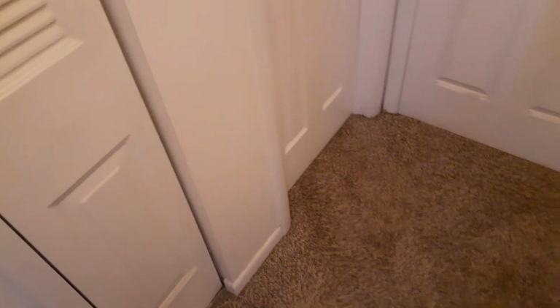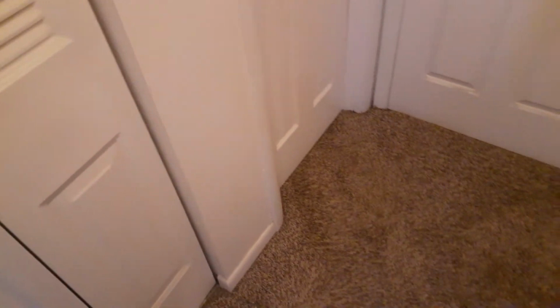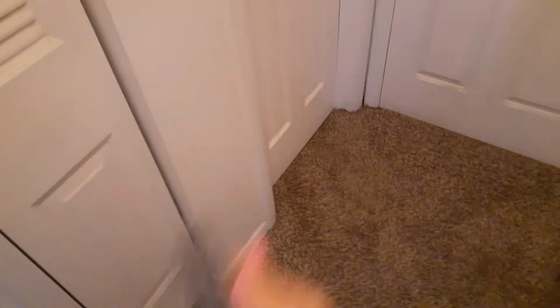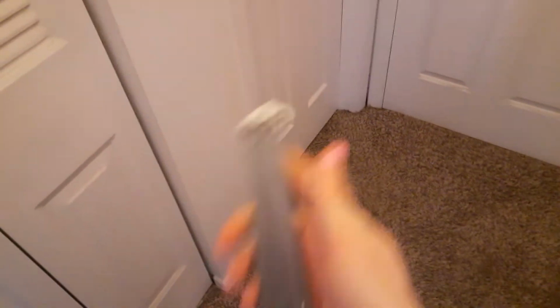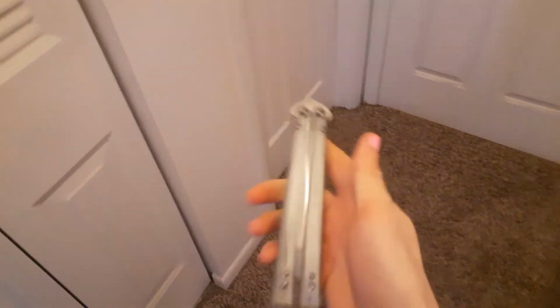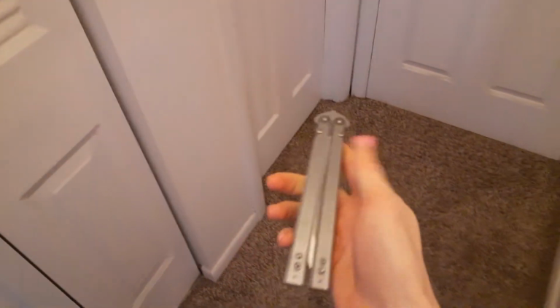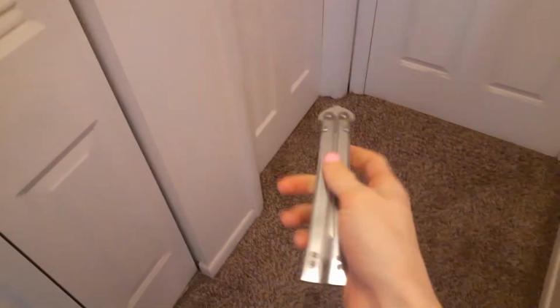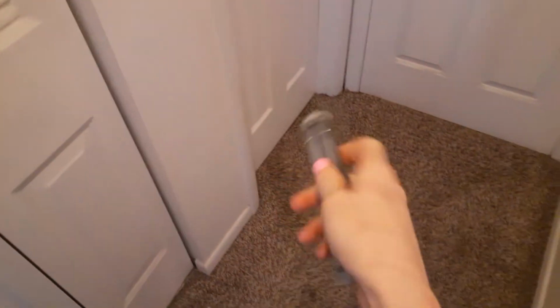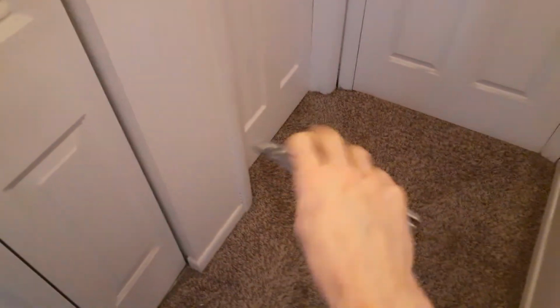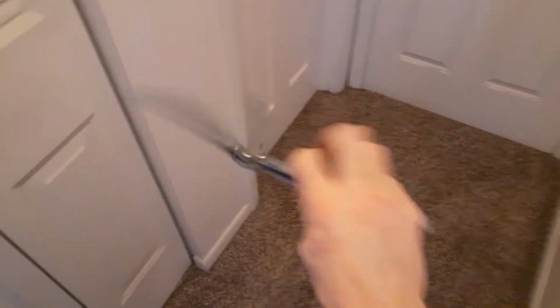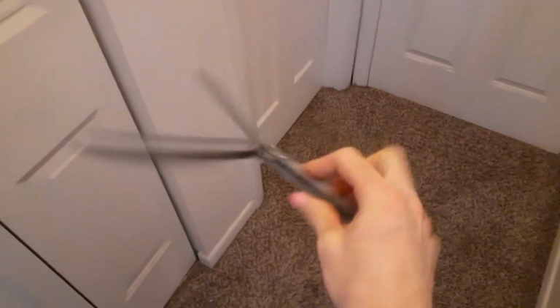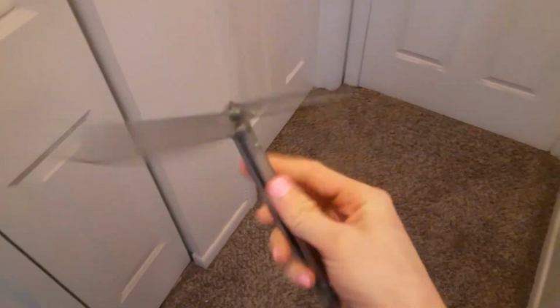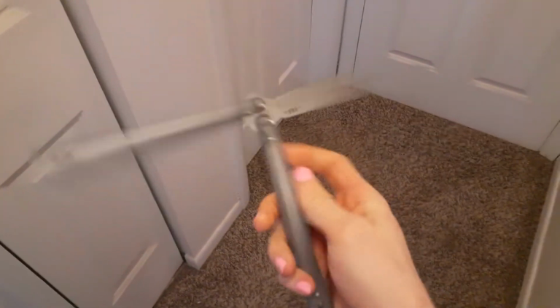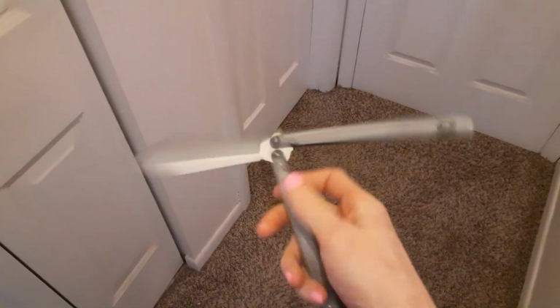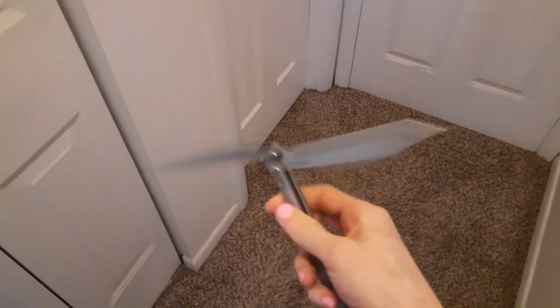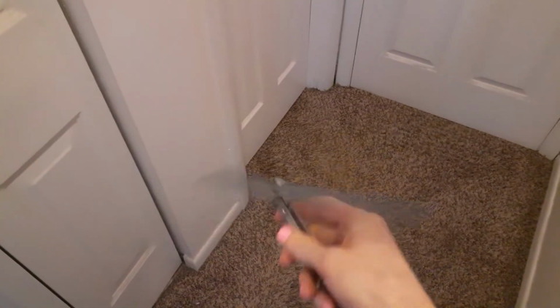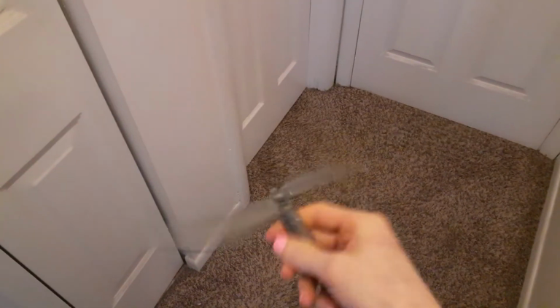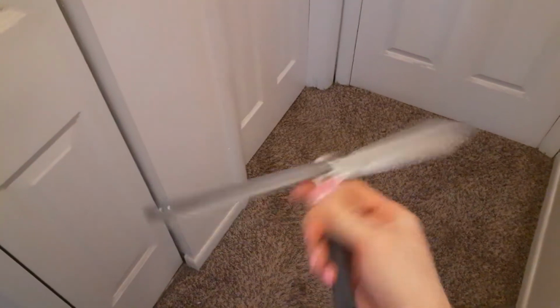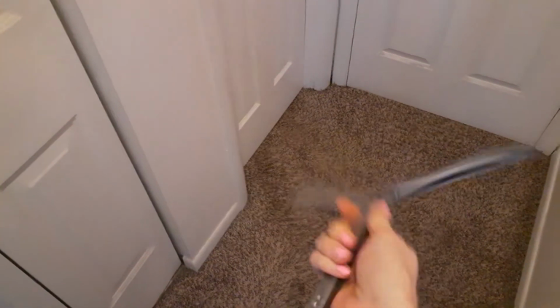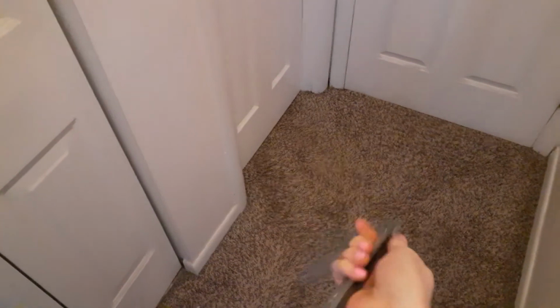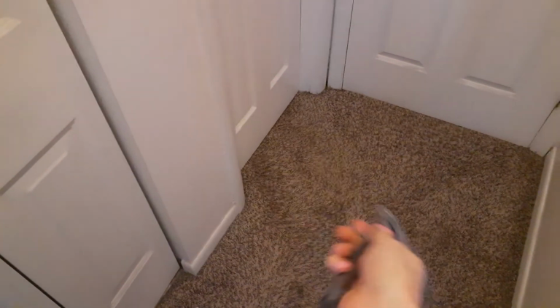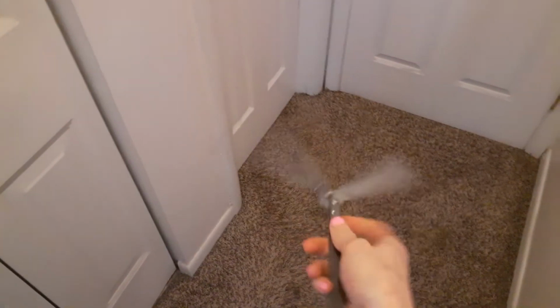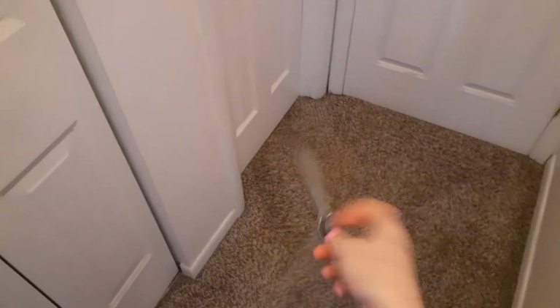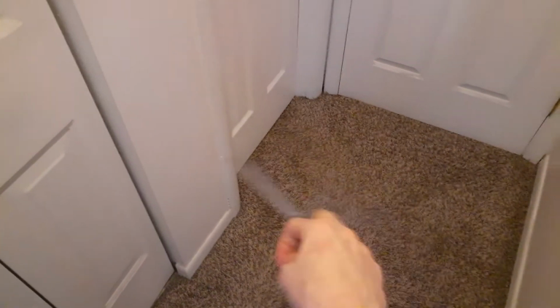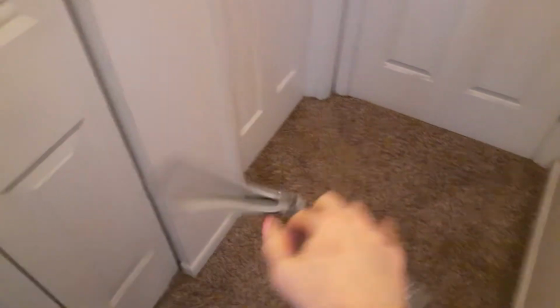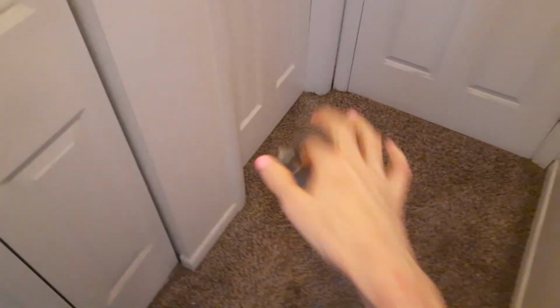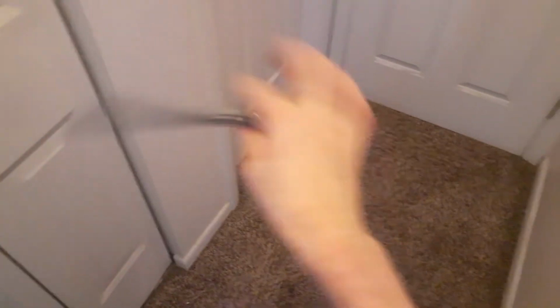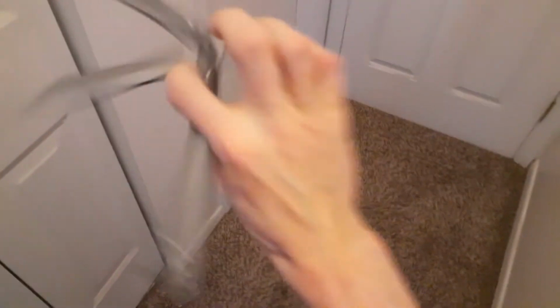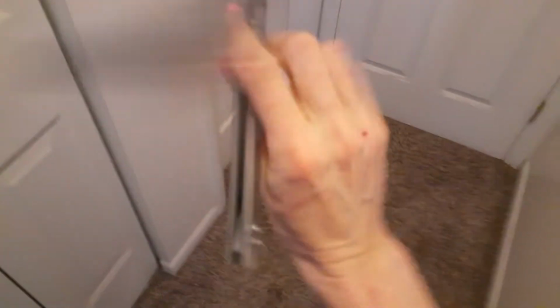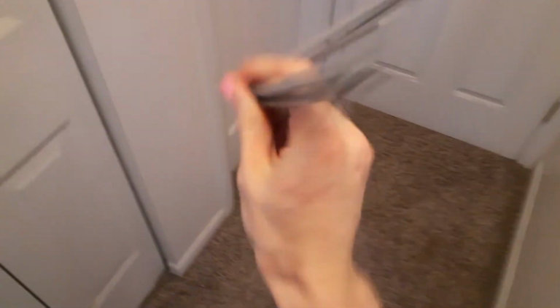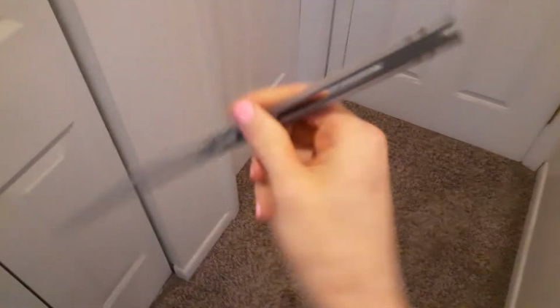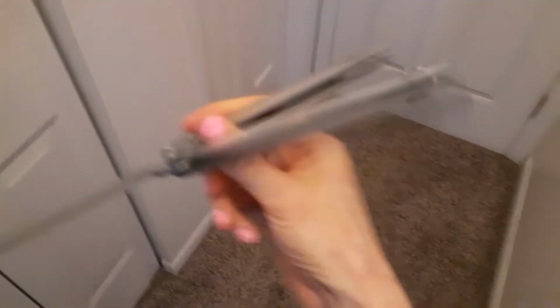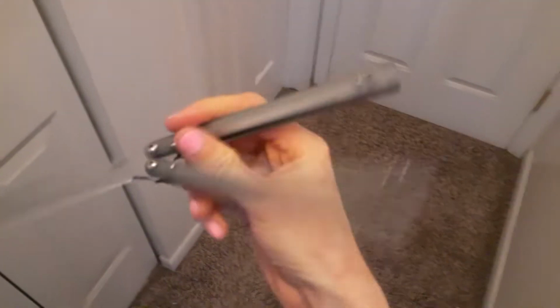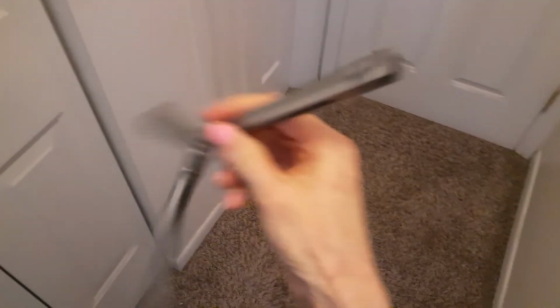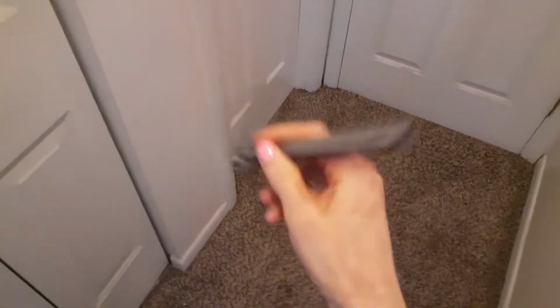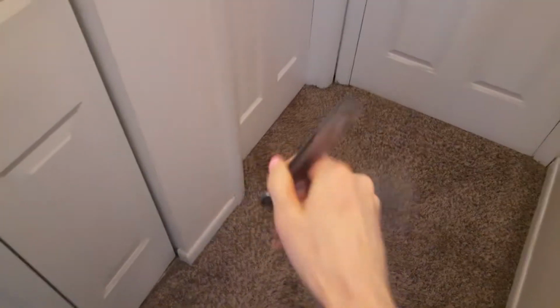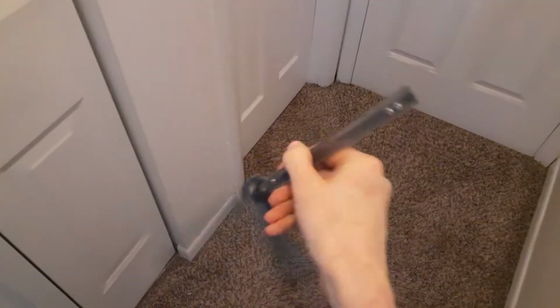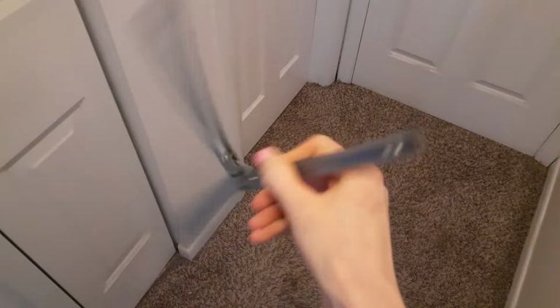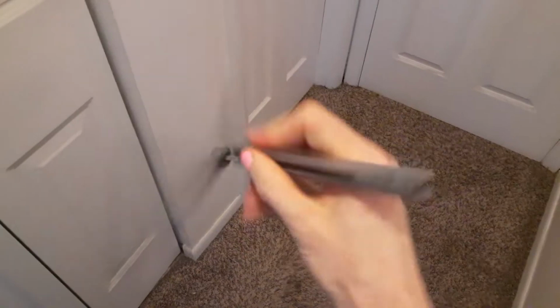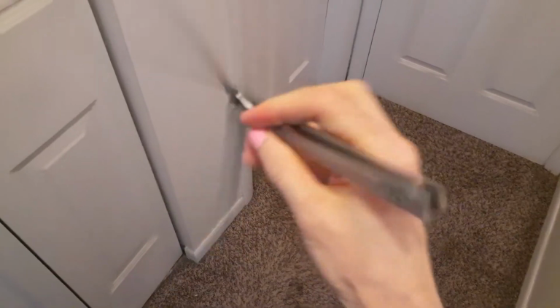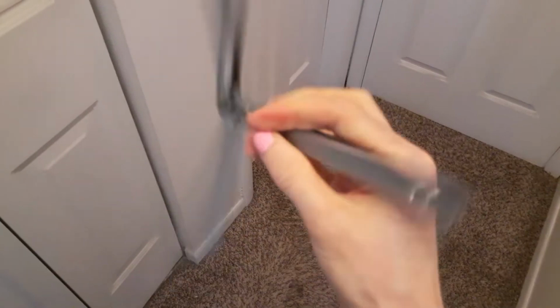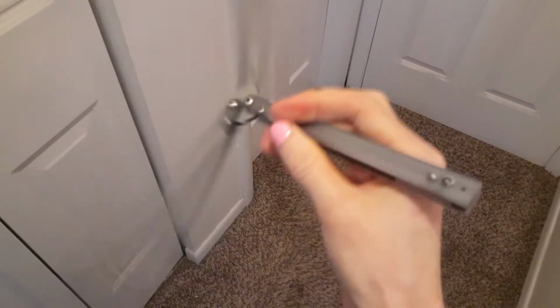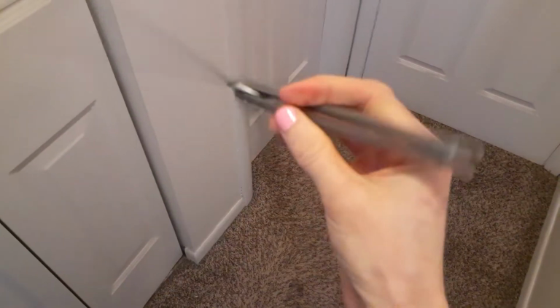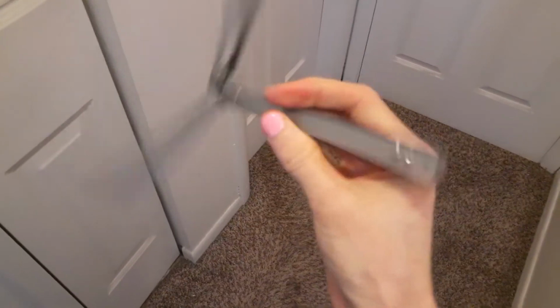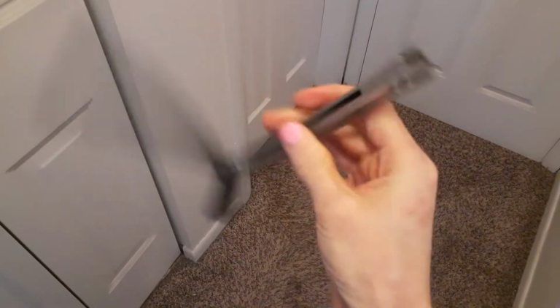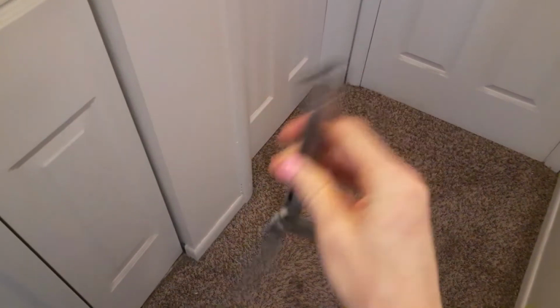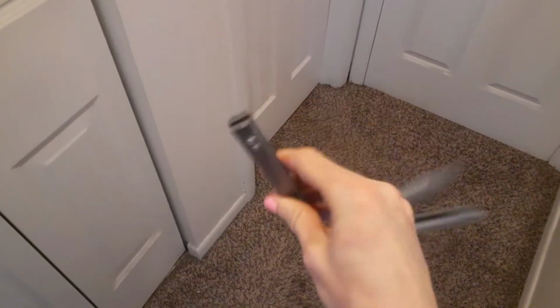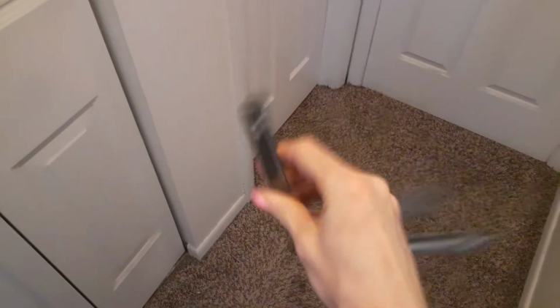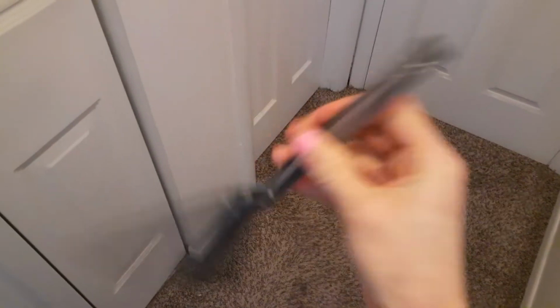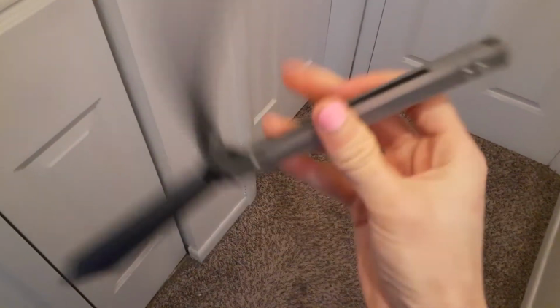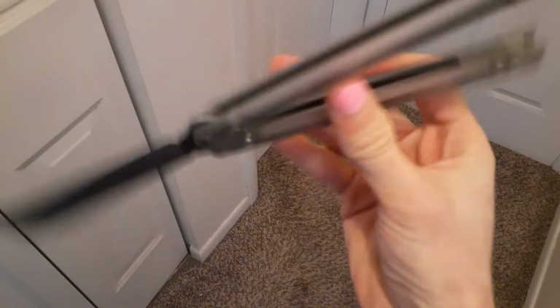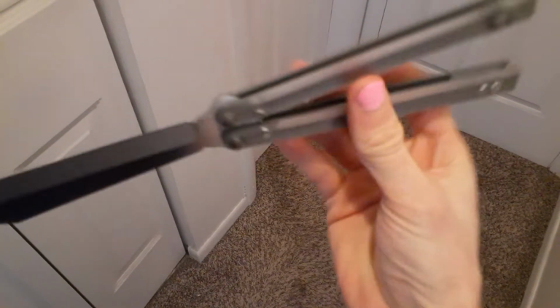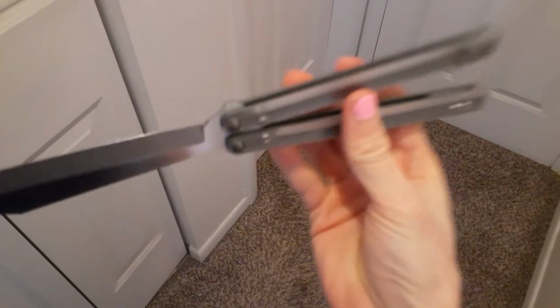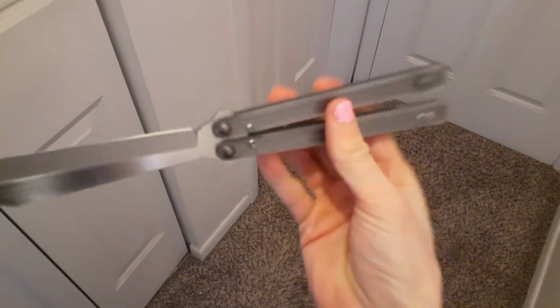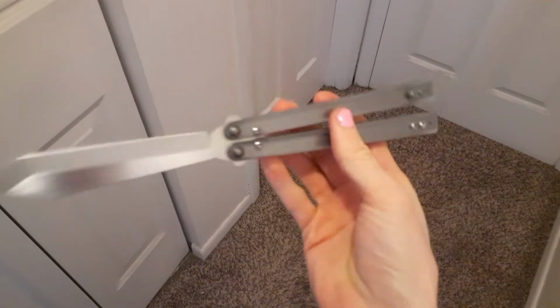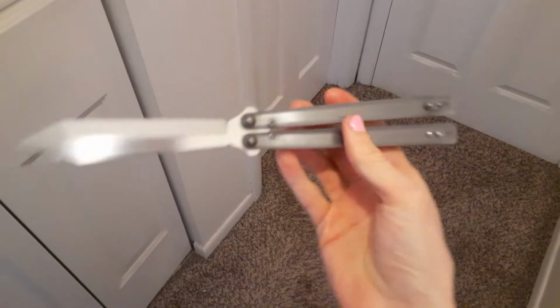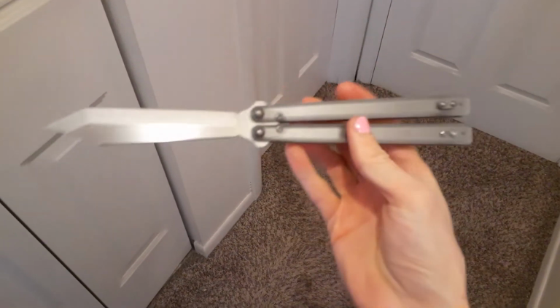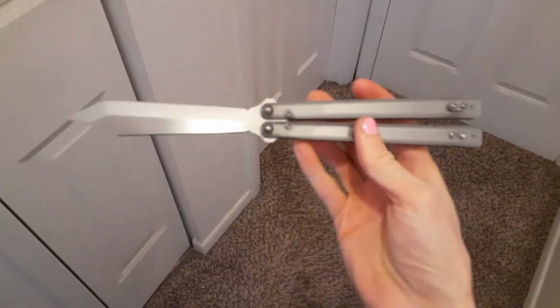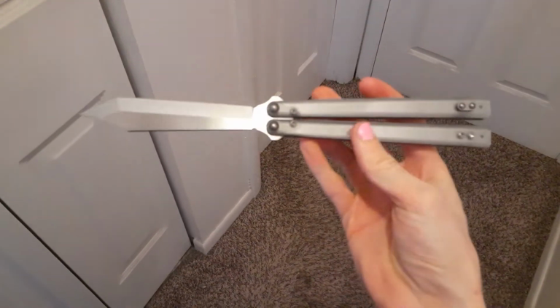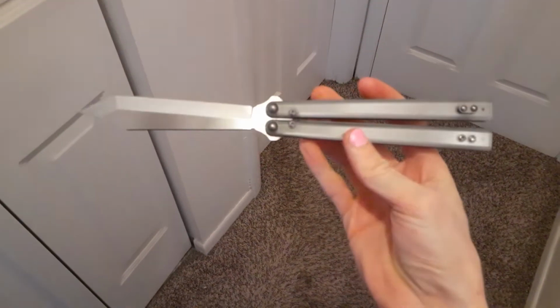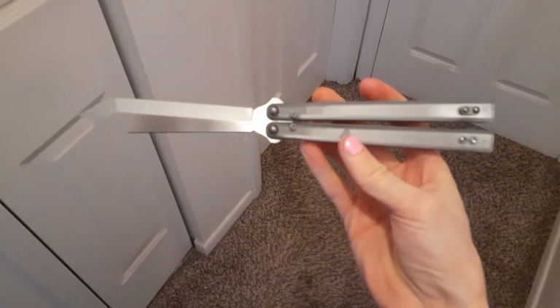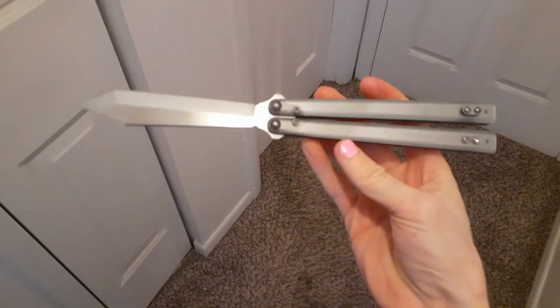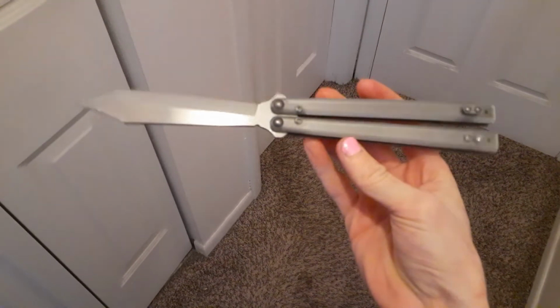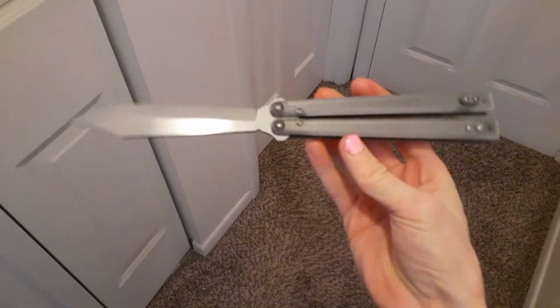Hello YouTube, HourglassEyes here. Just doing a little video update on some of my balisongs.